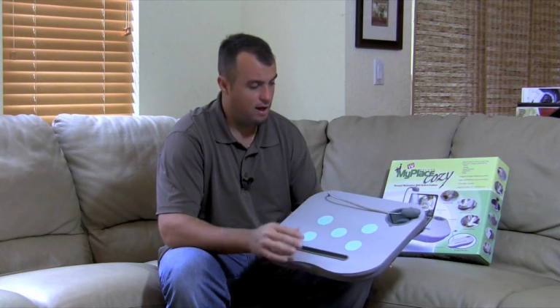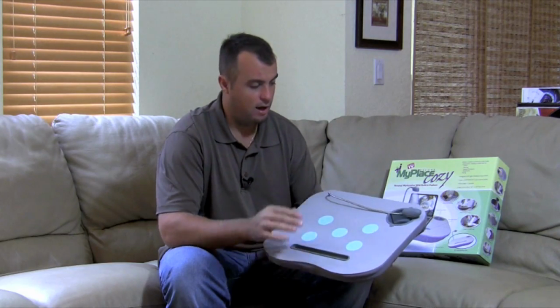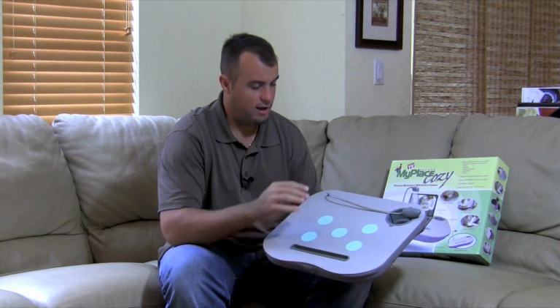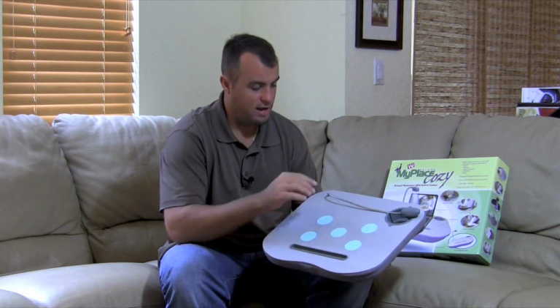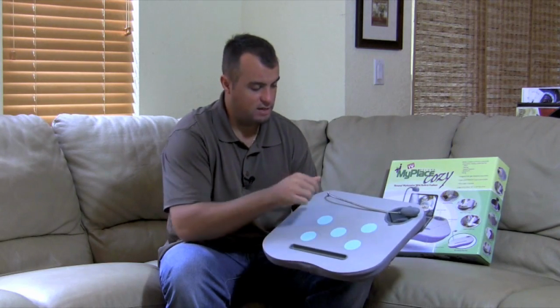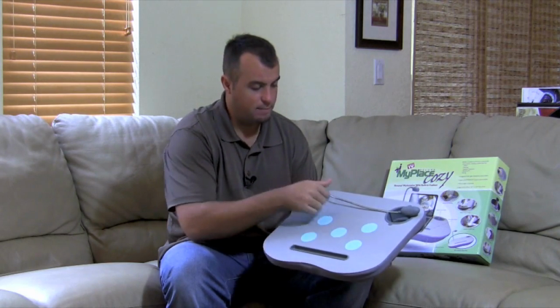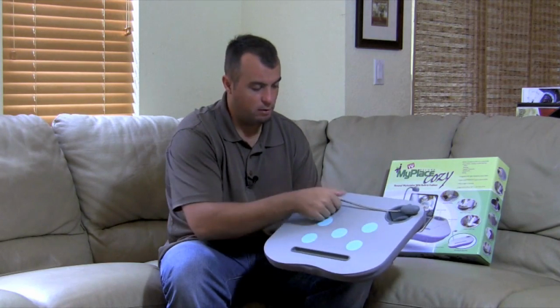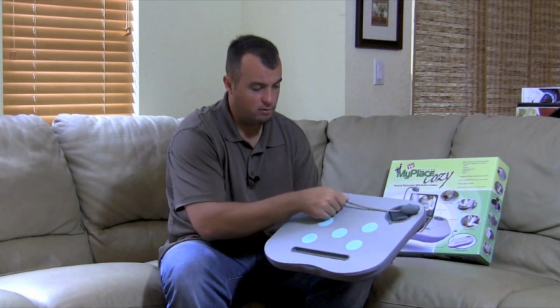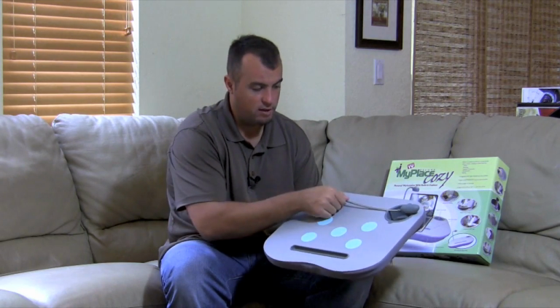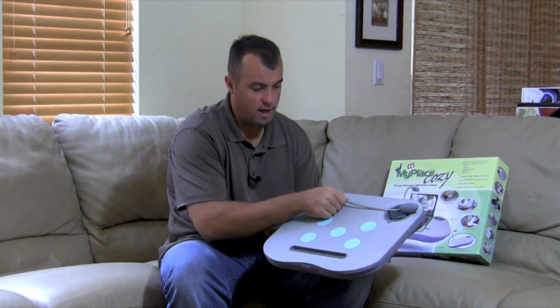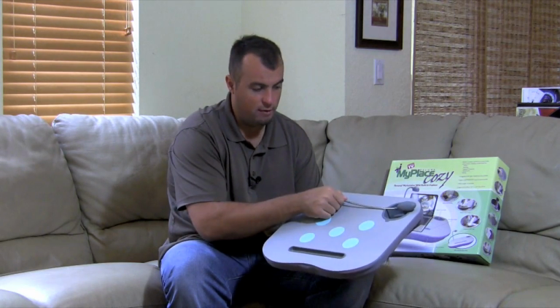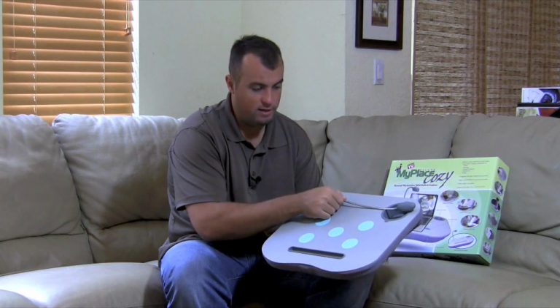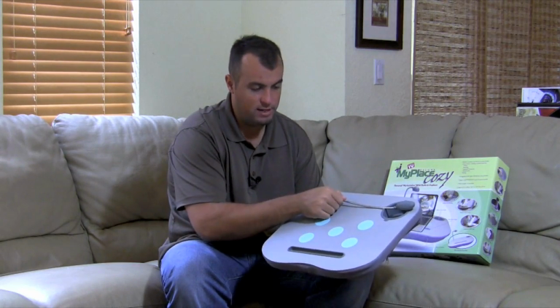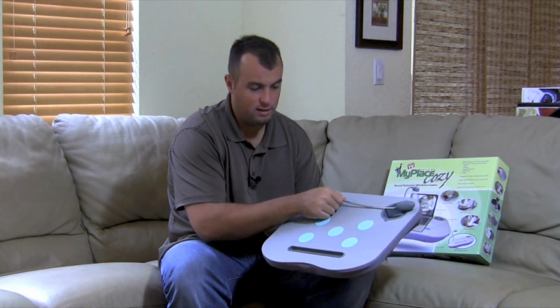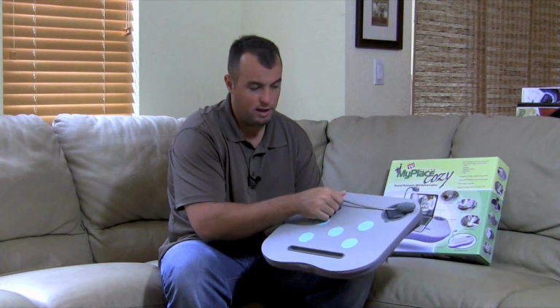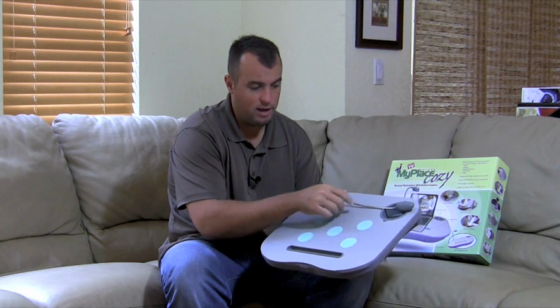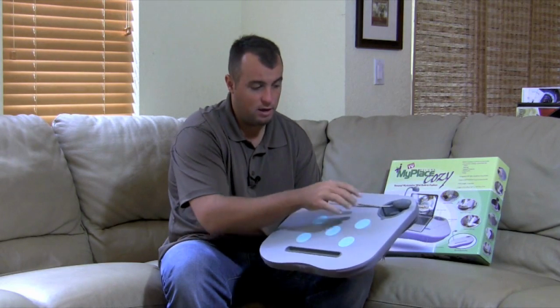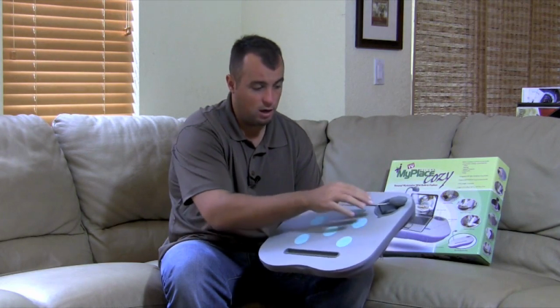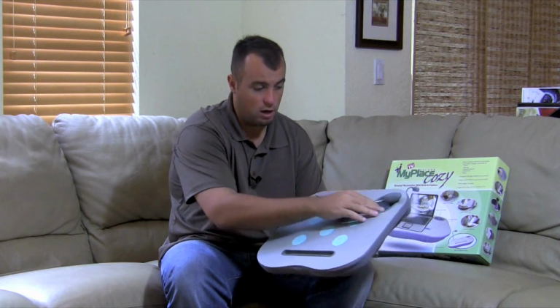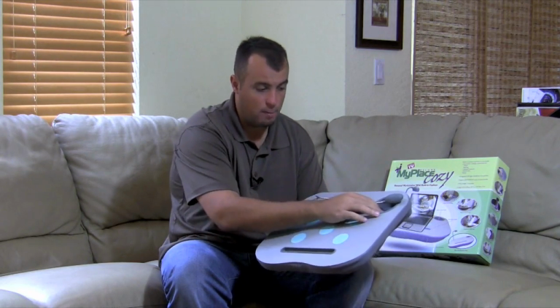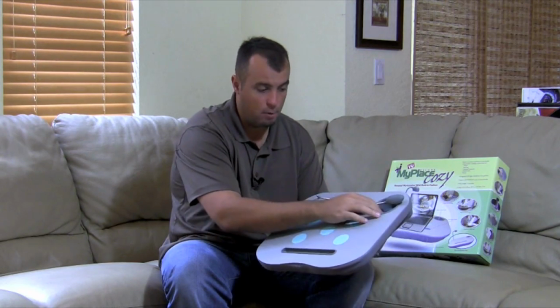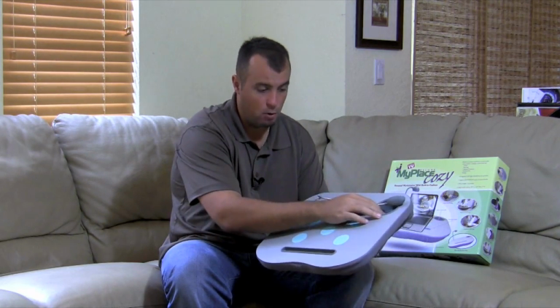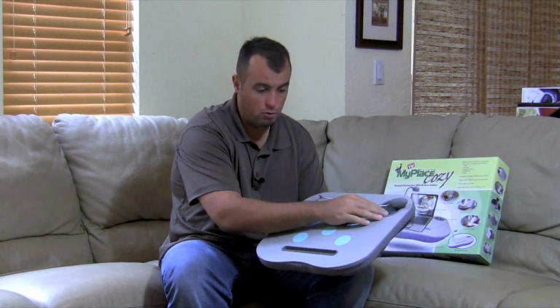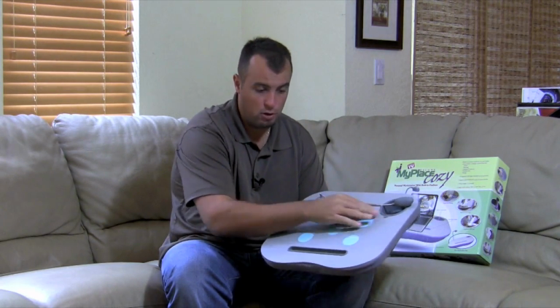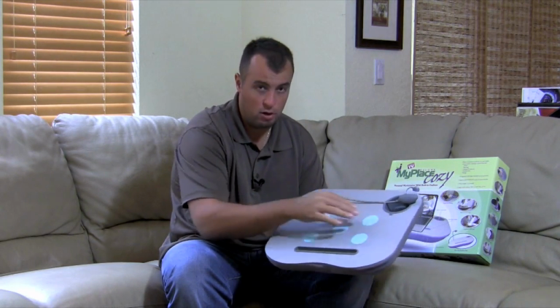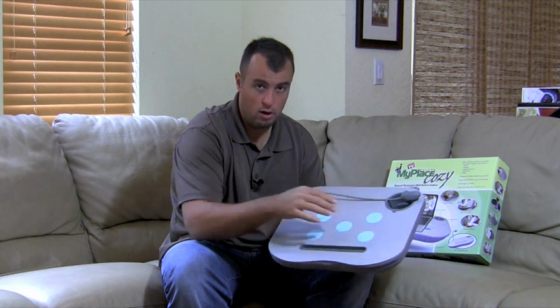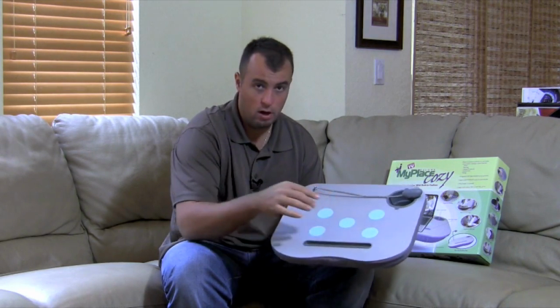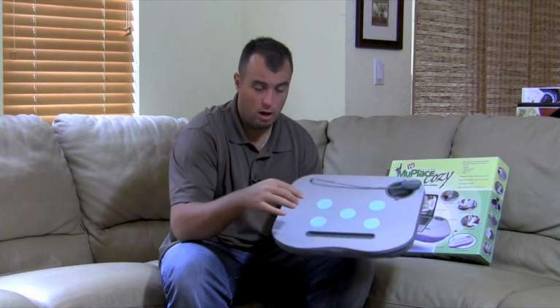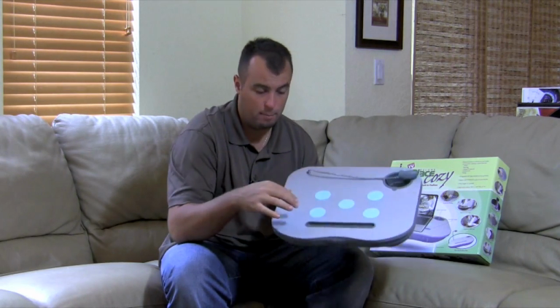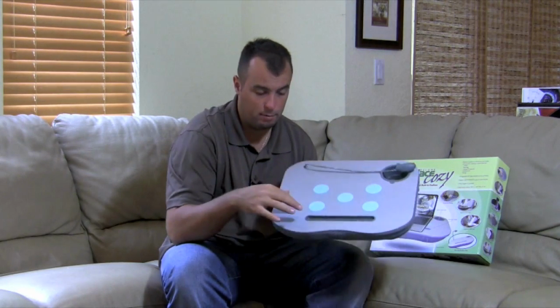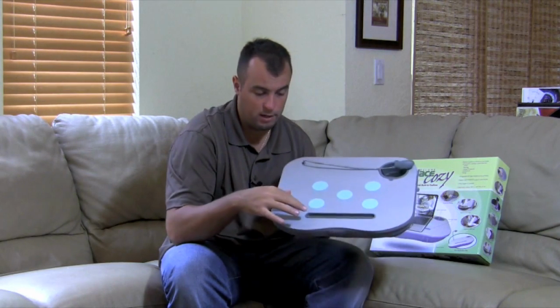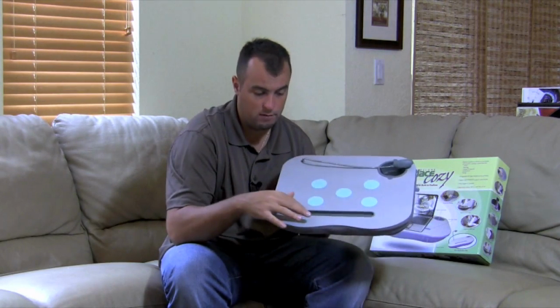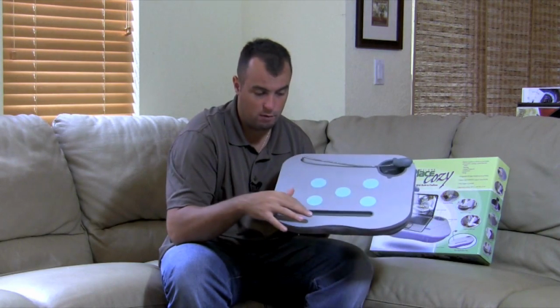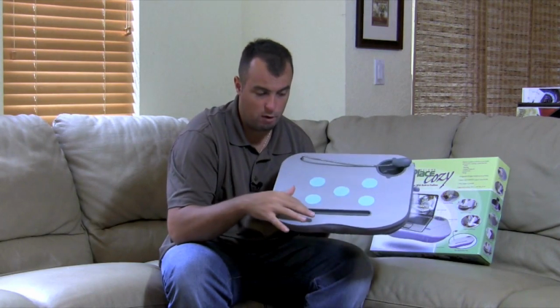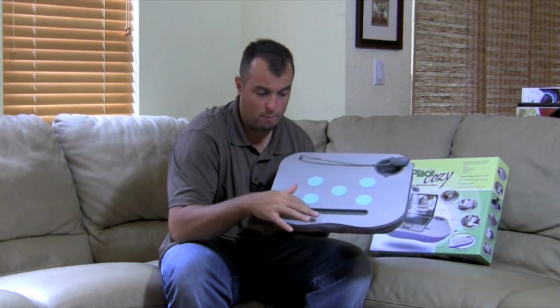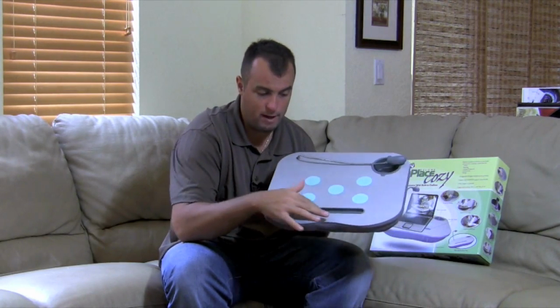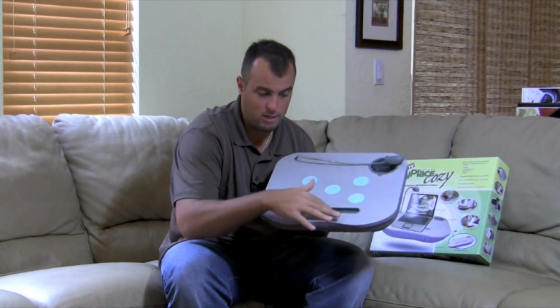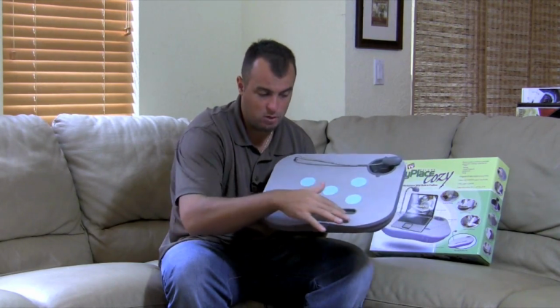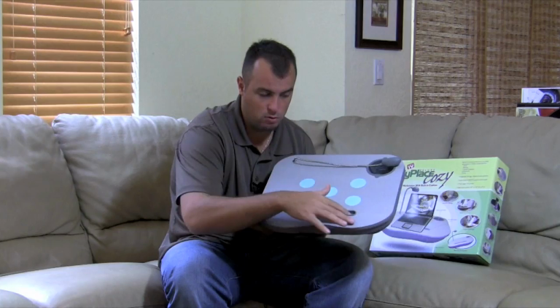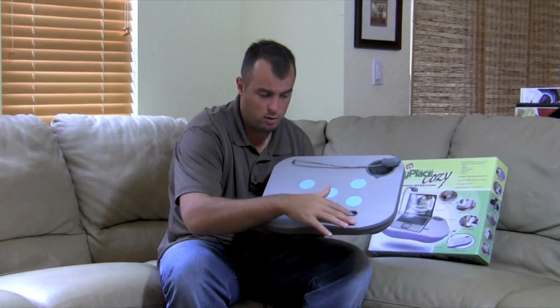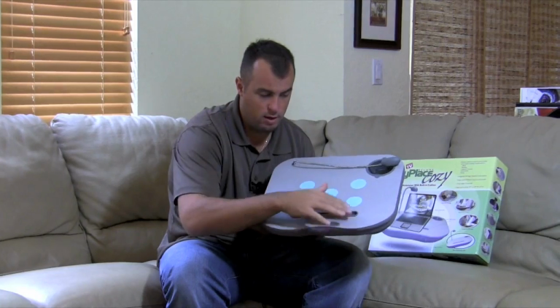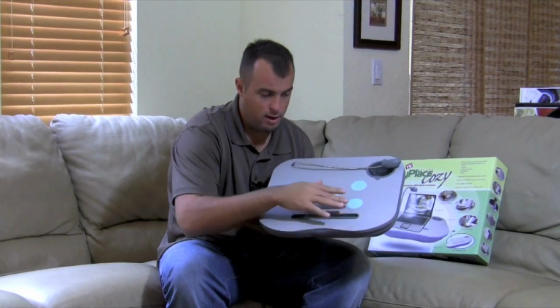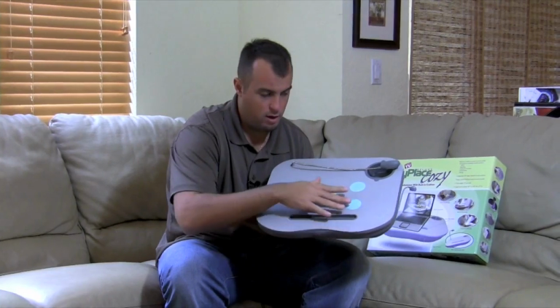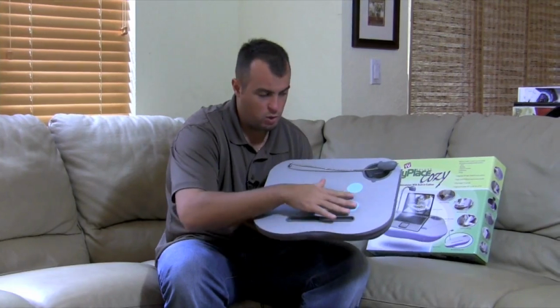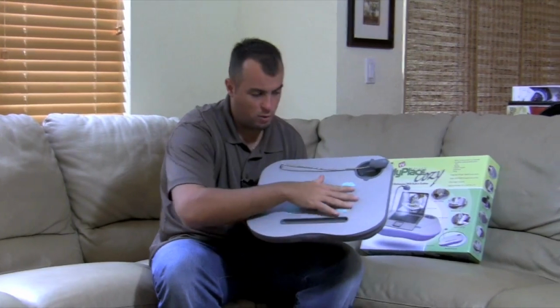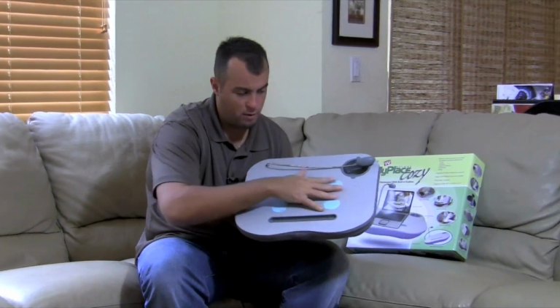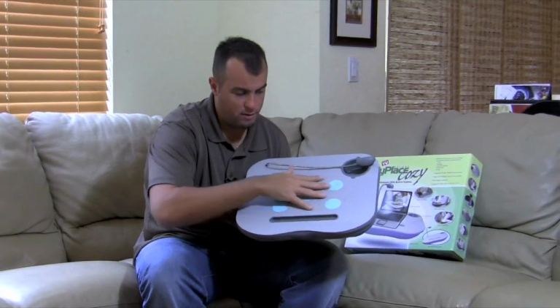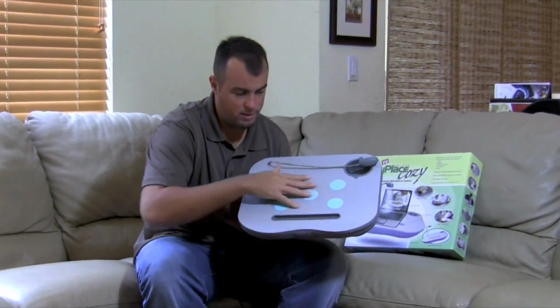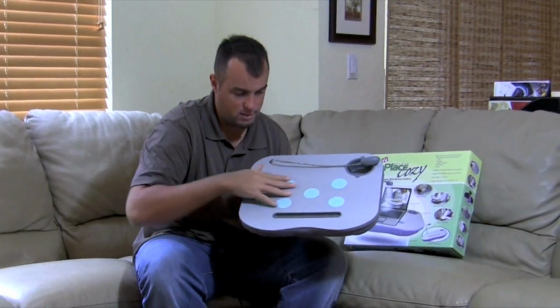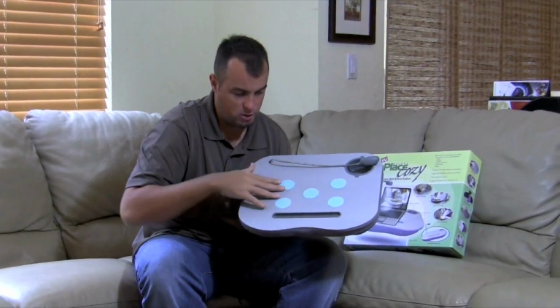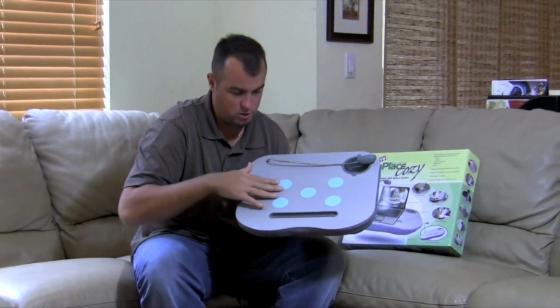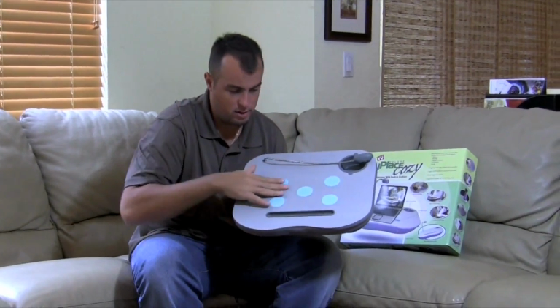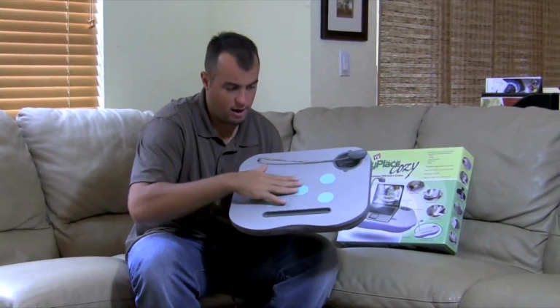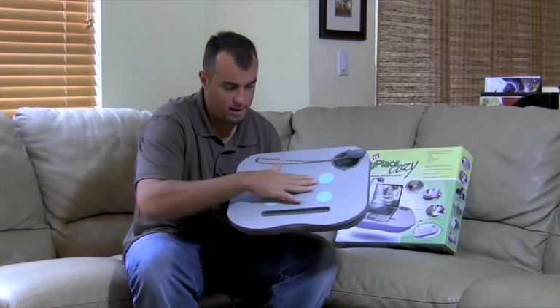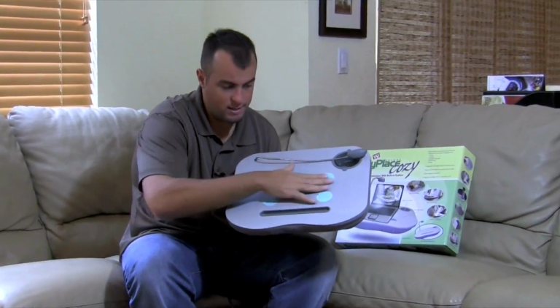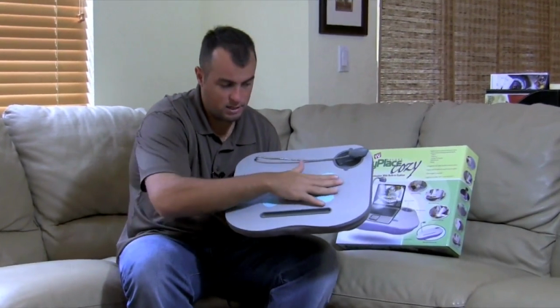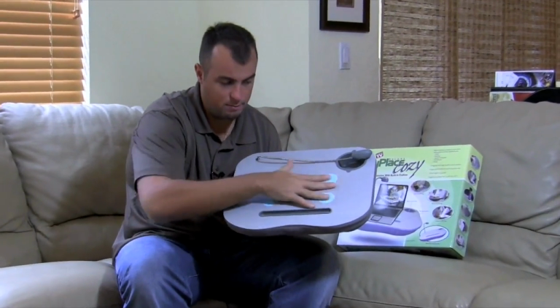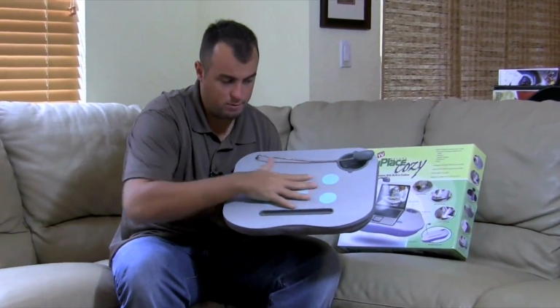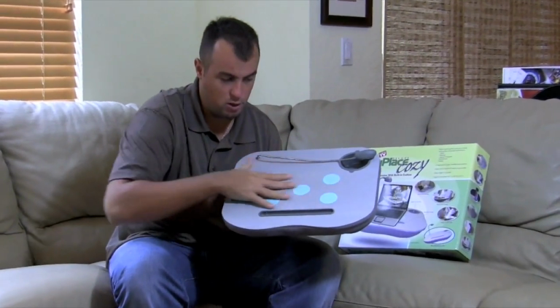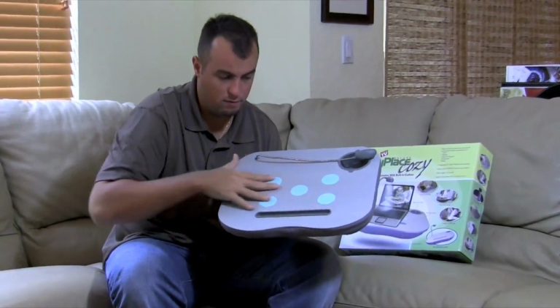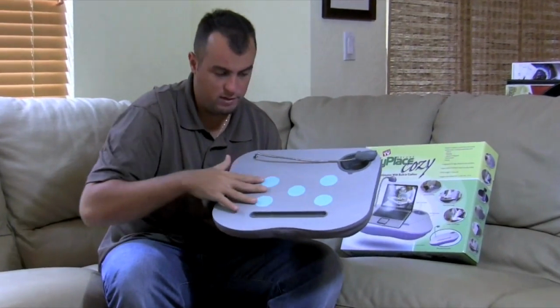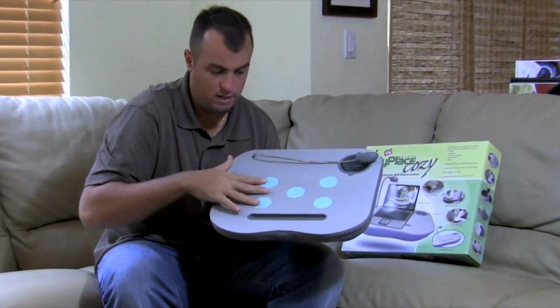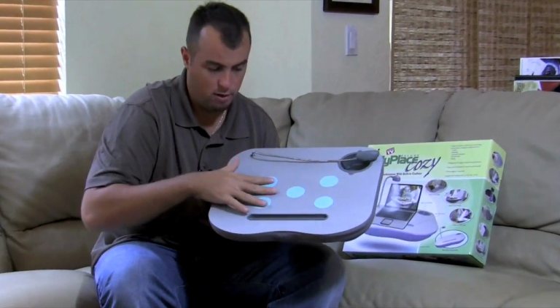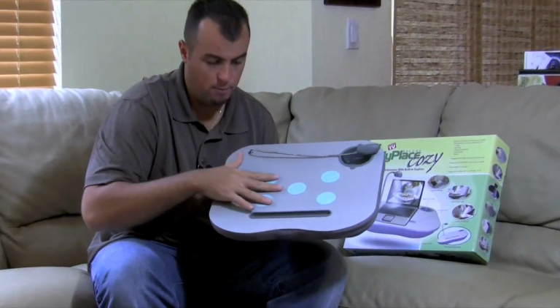It has a built-in LED light, a cup holder, a place for your pencil, and a non-slip surface.